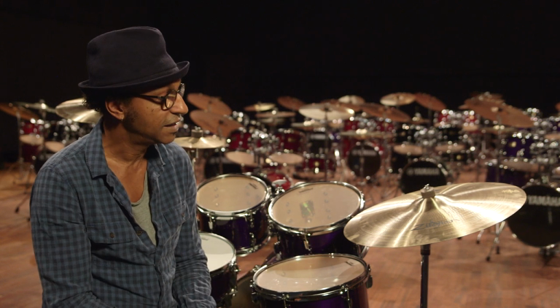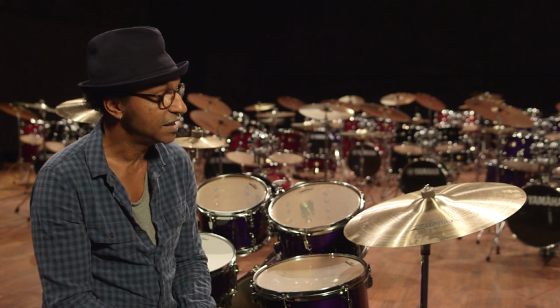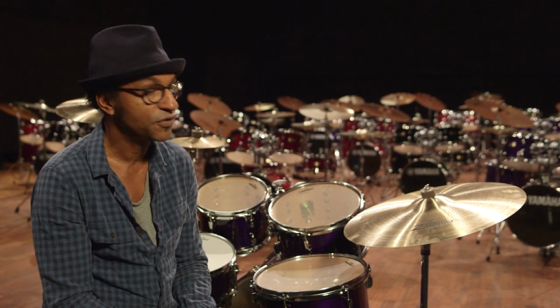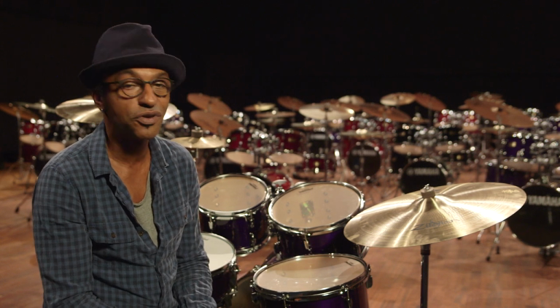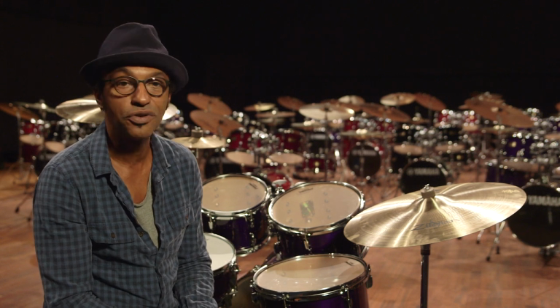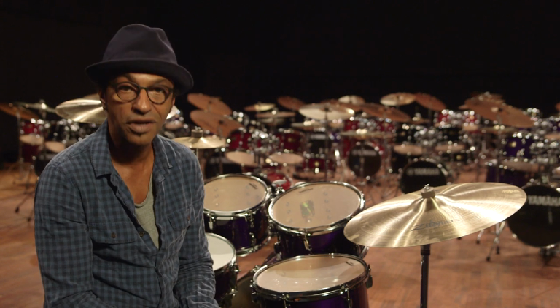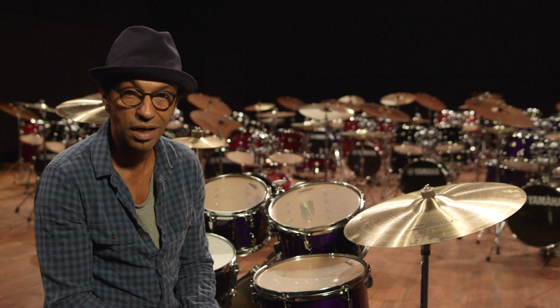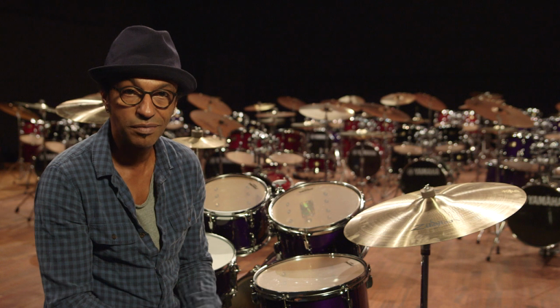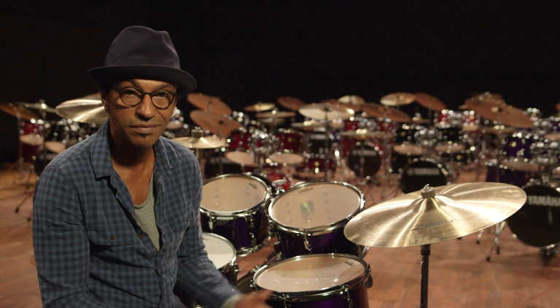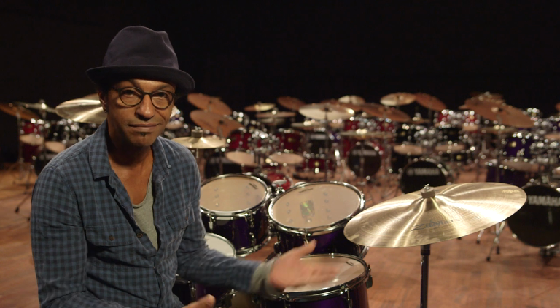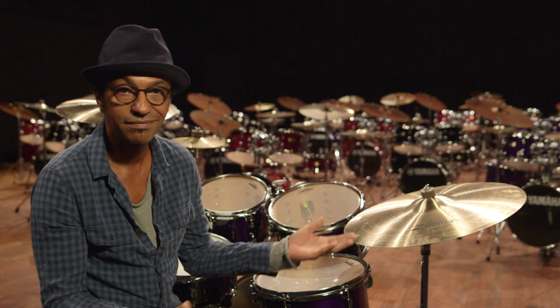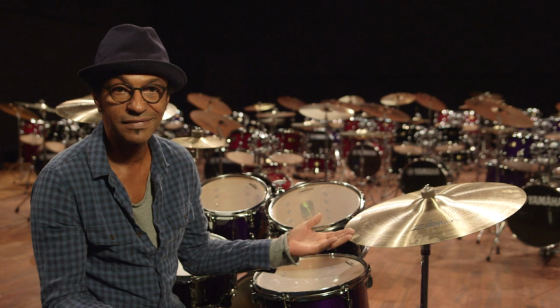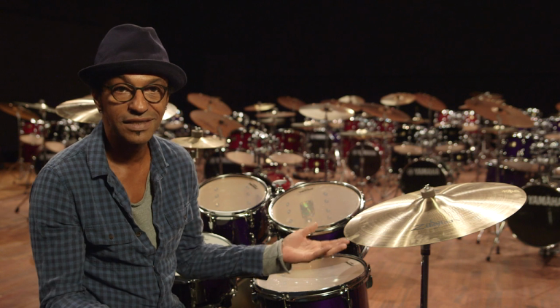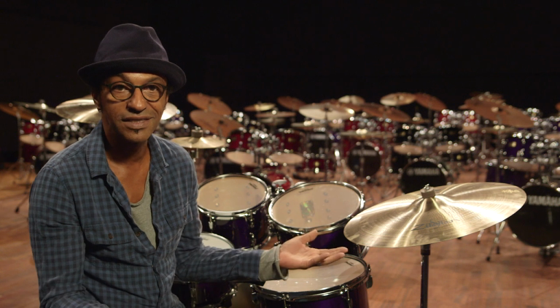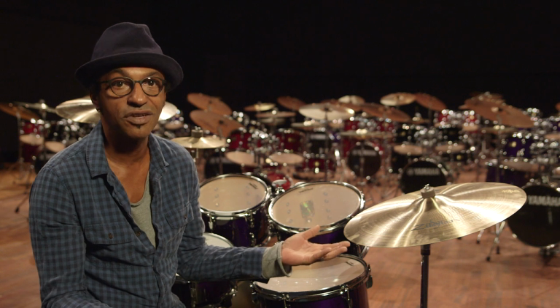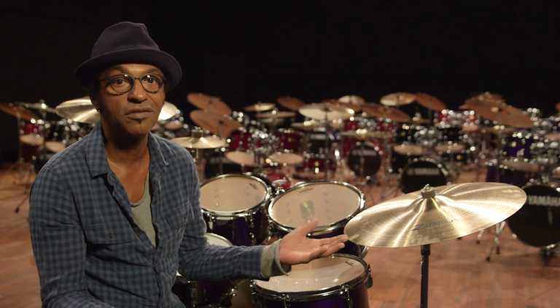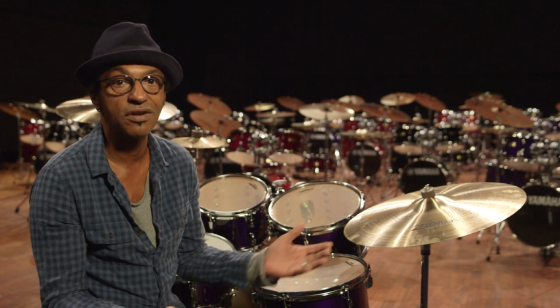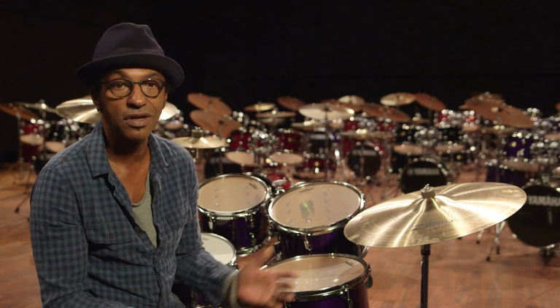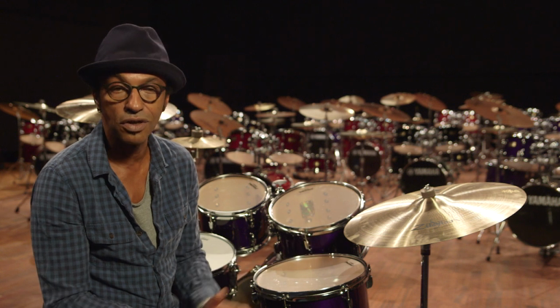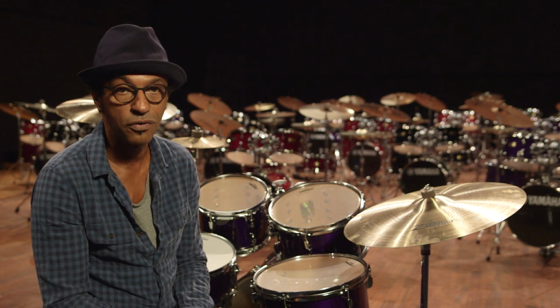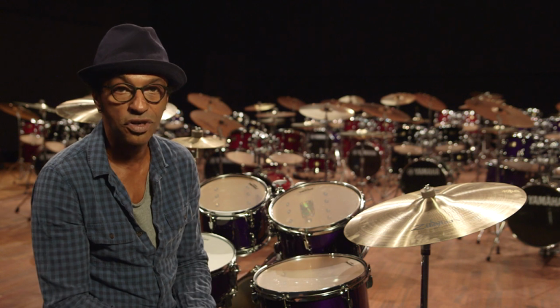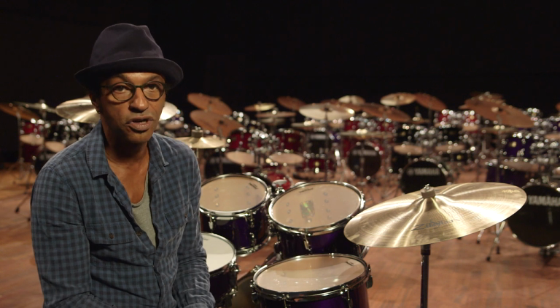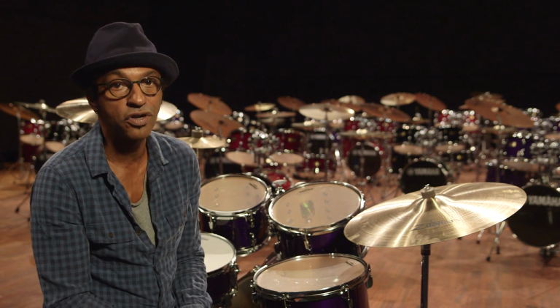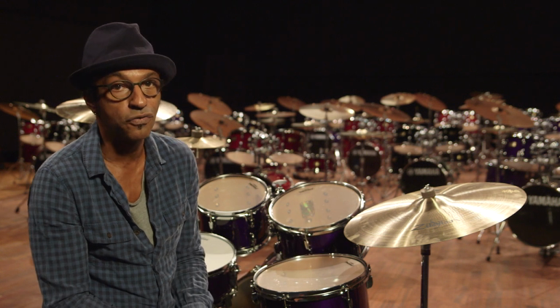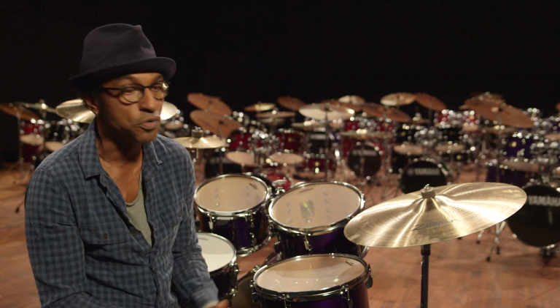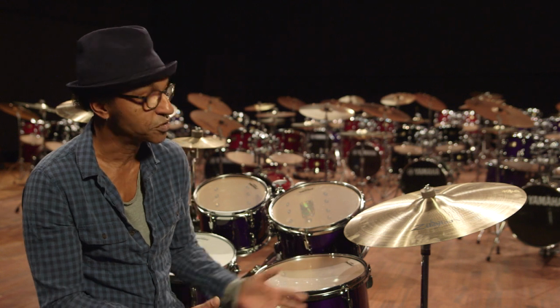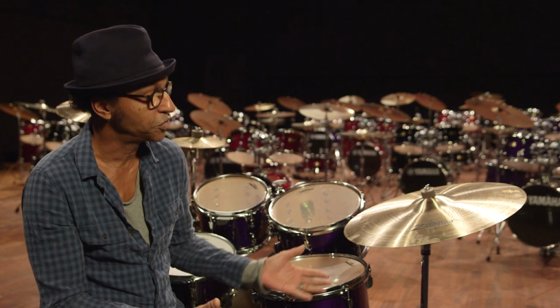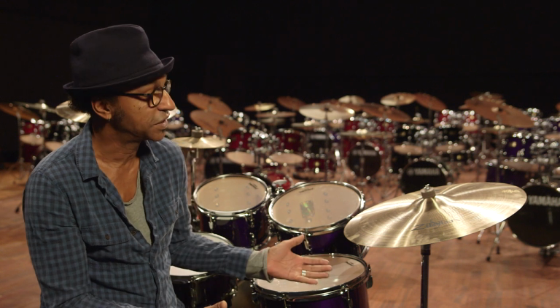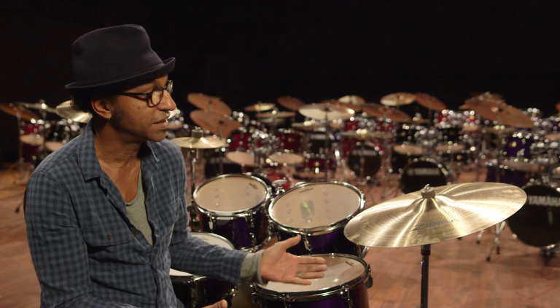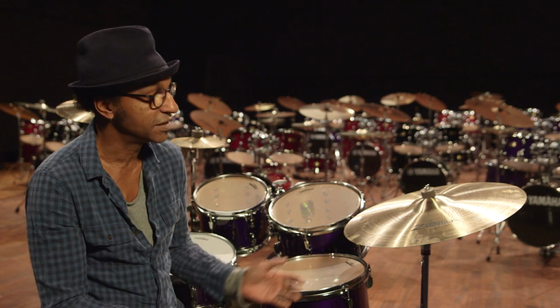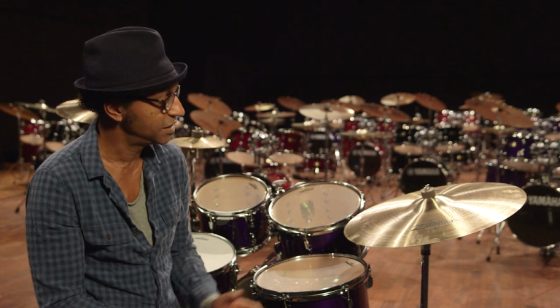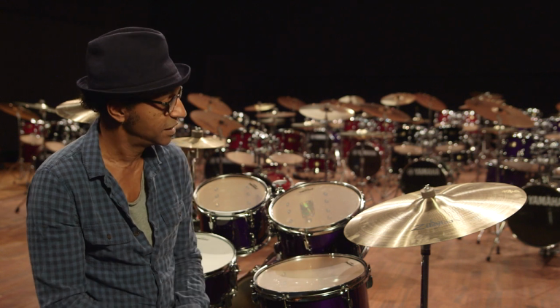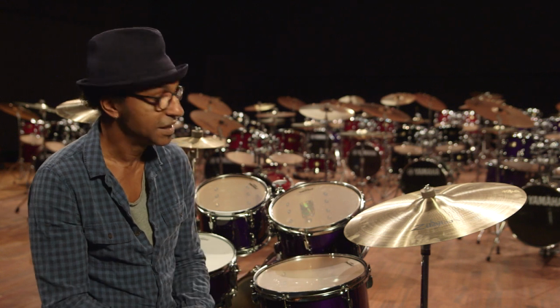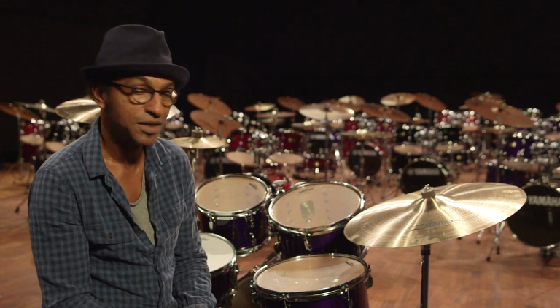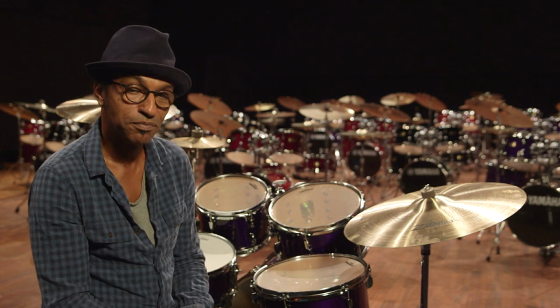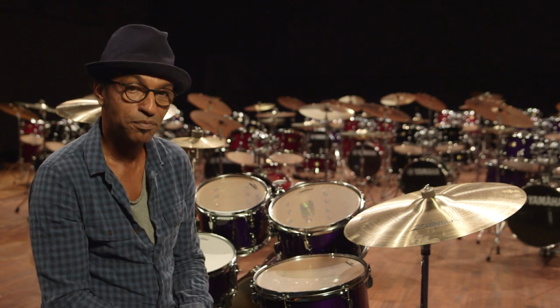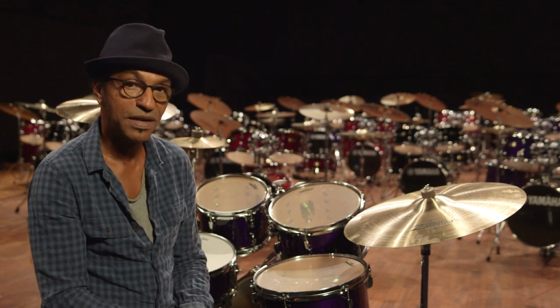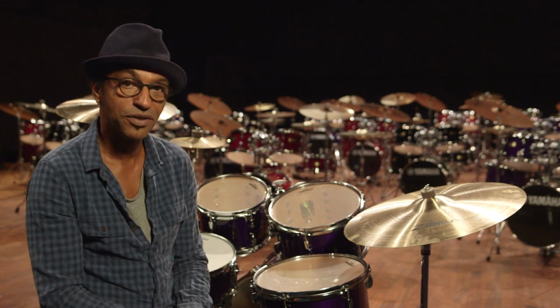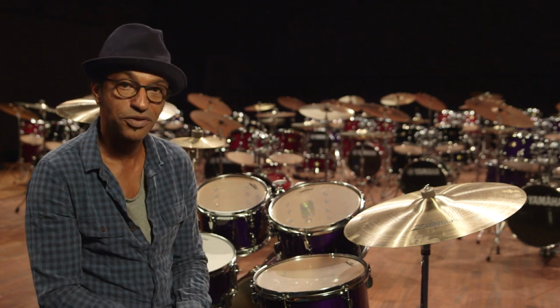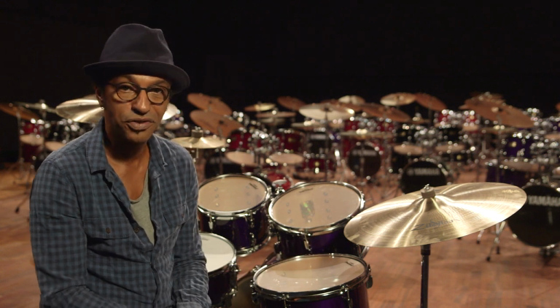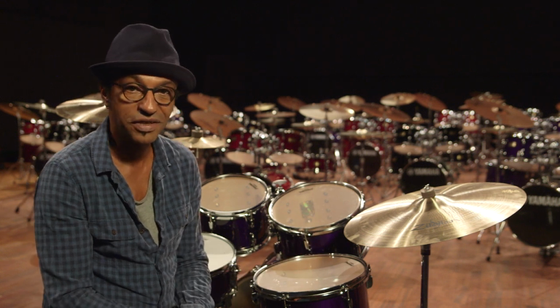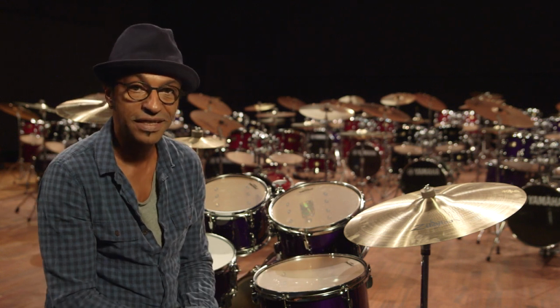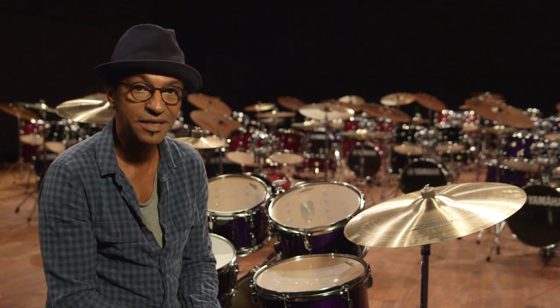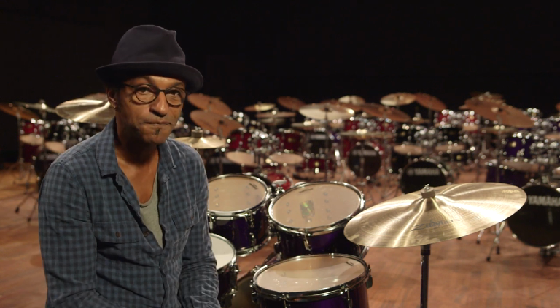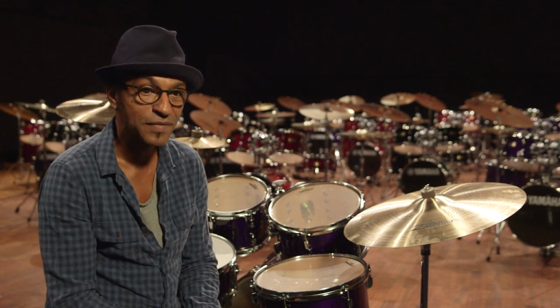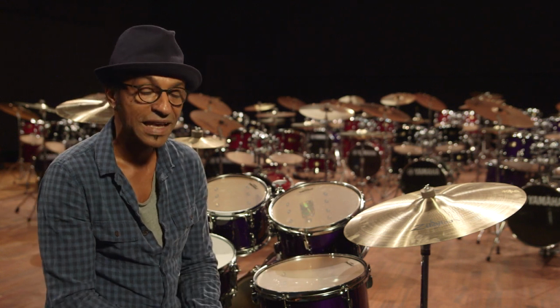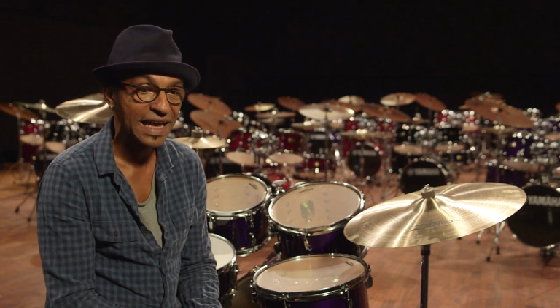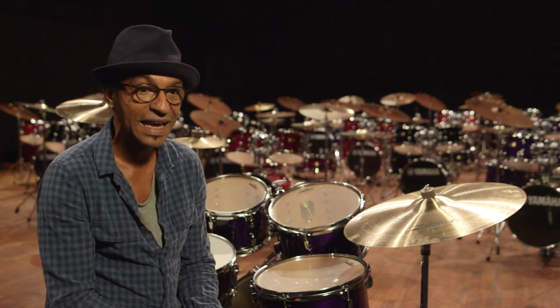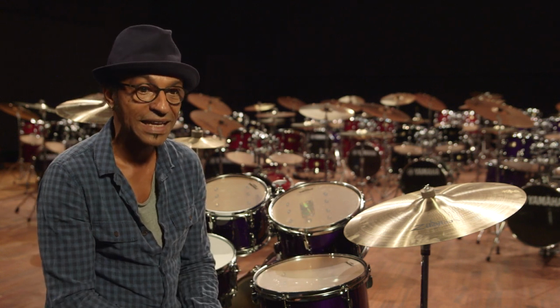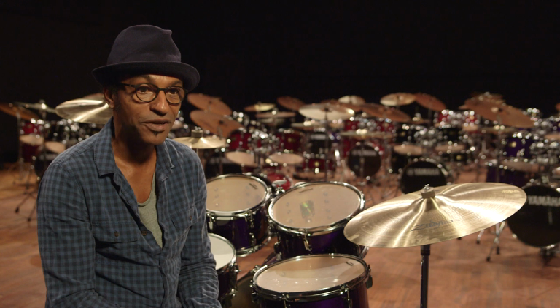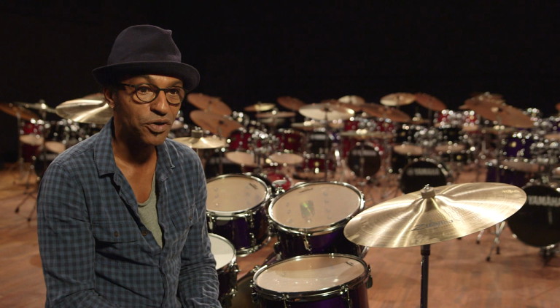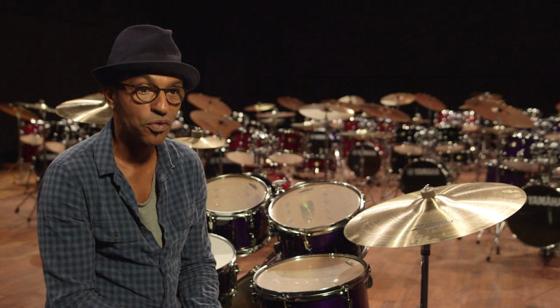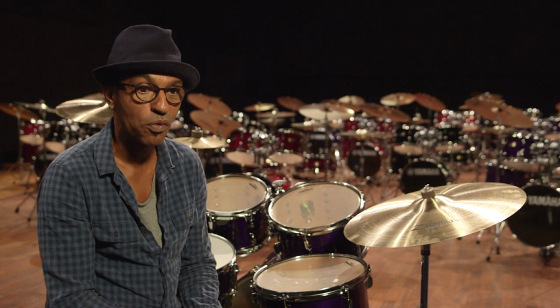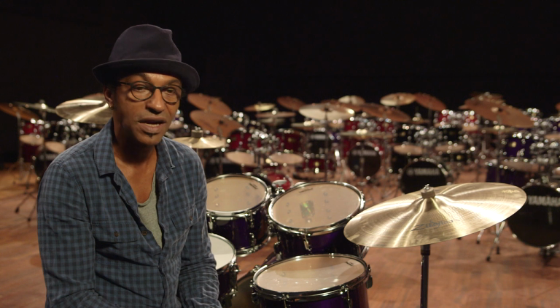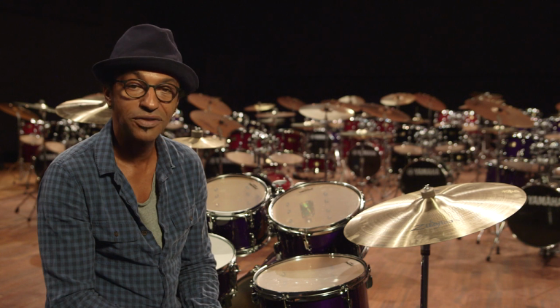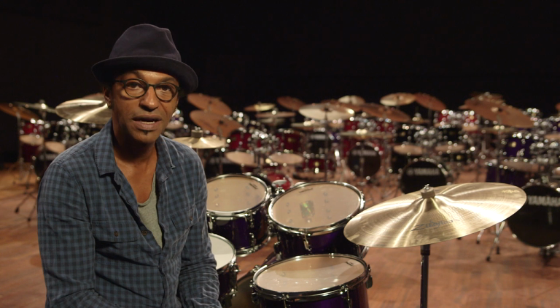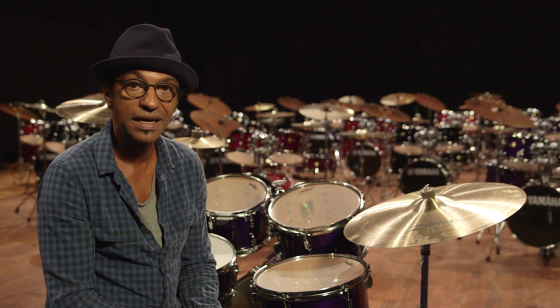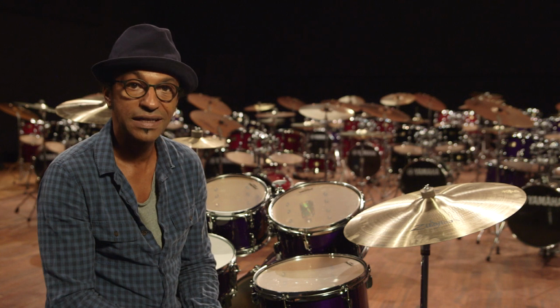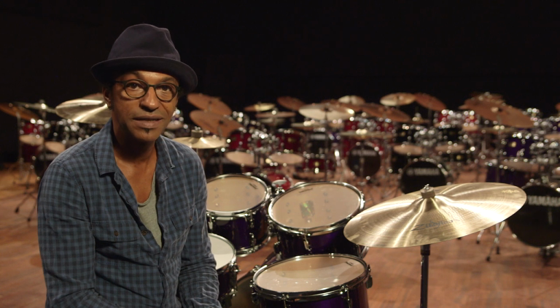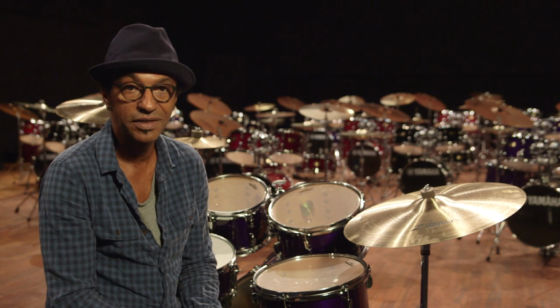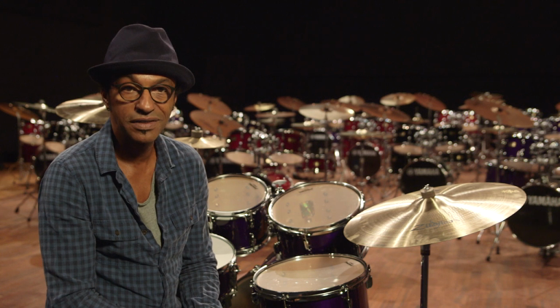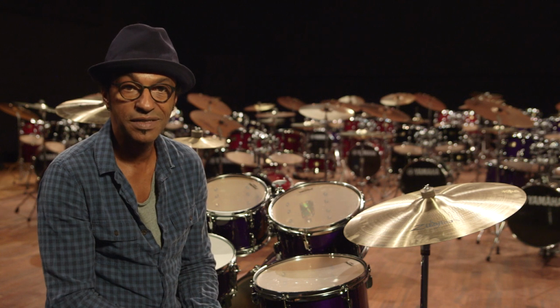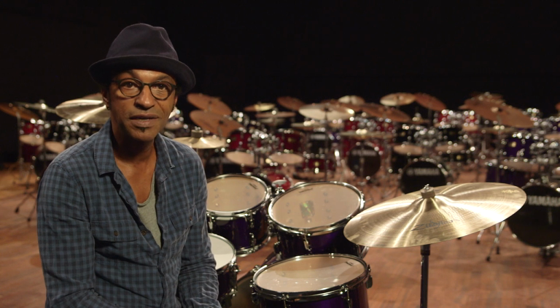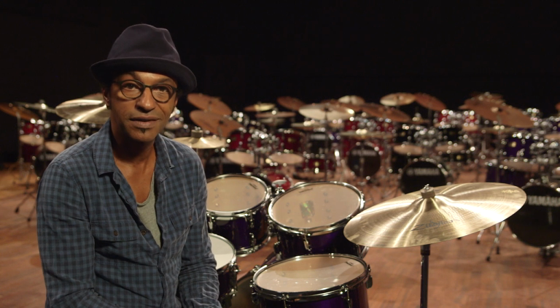If you go to a club, there's not a lot of room, so you can play the Junior Kit. And why do I like it? Because it's mine.